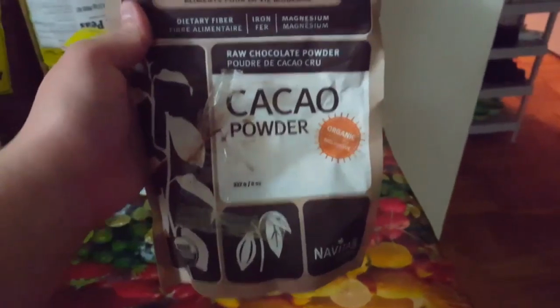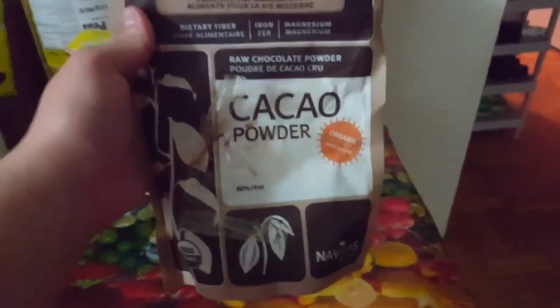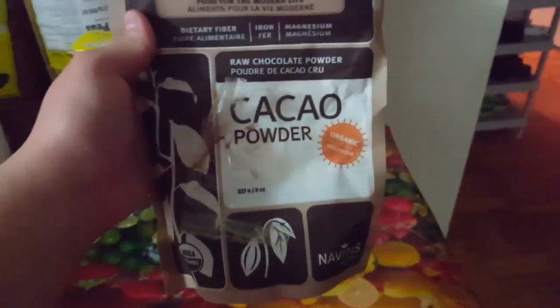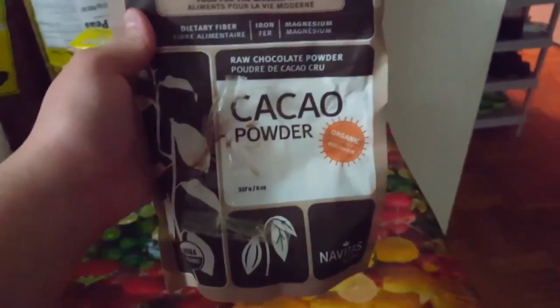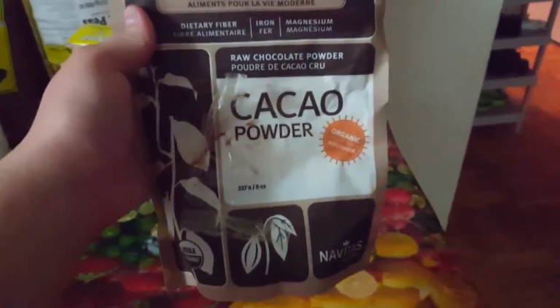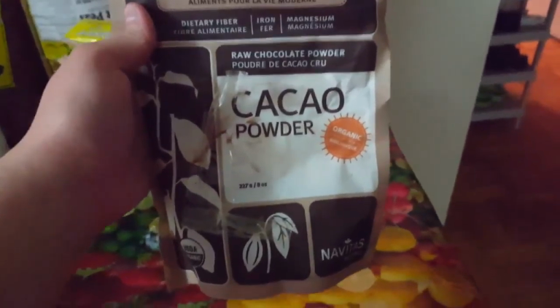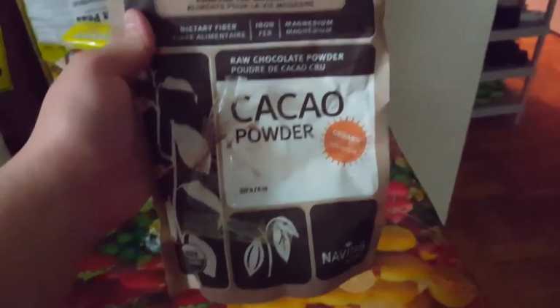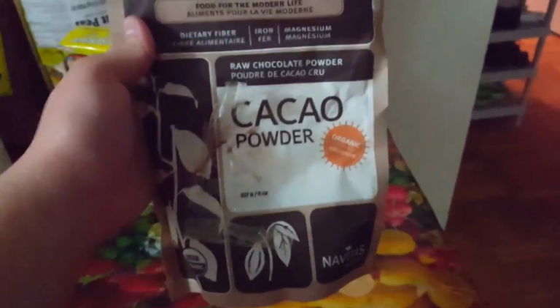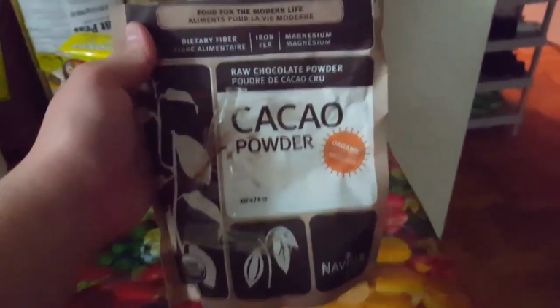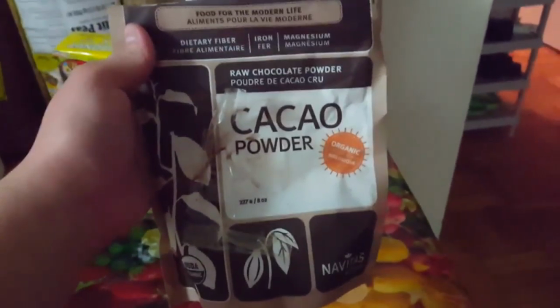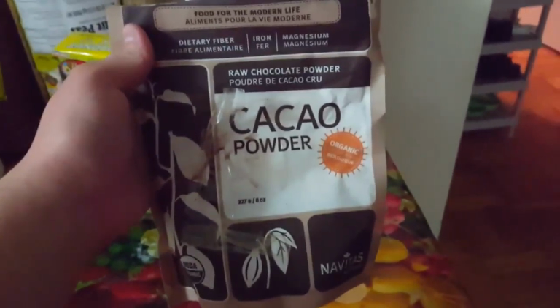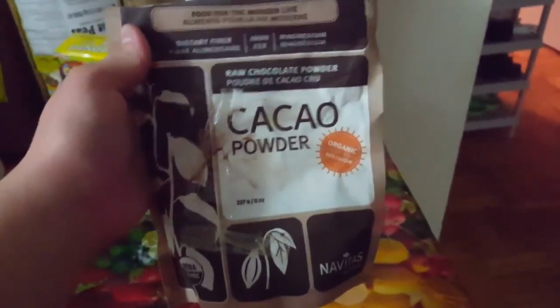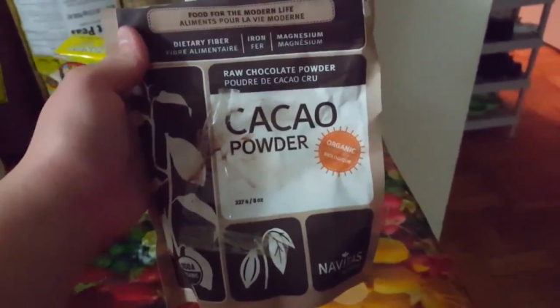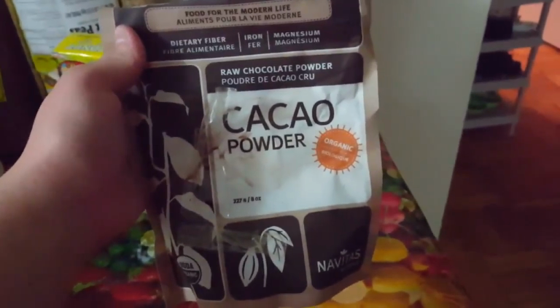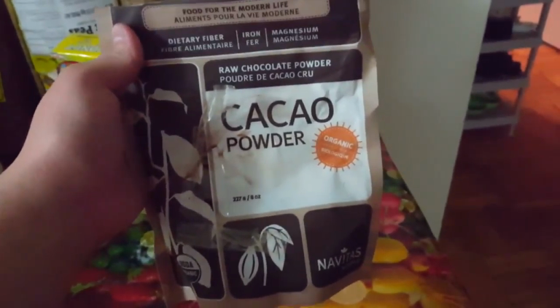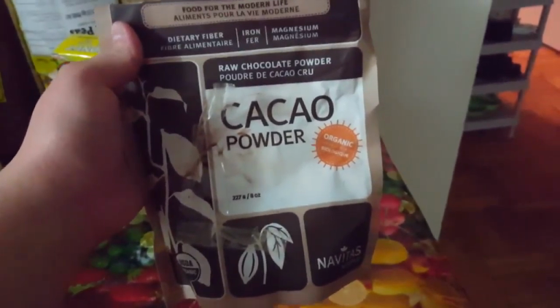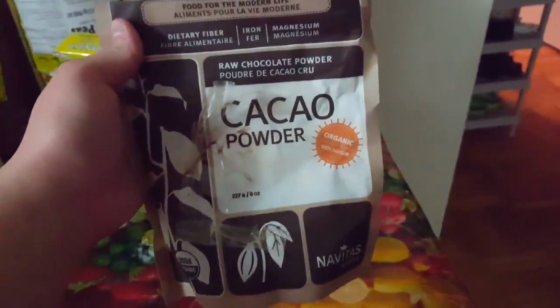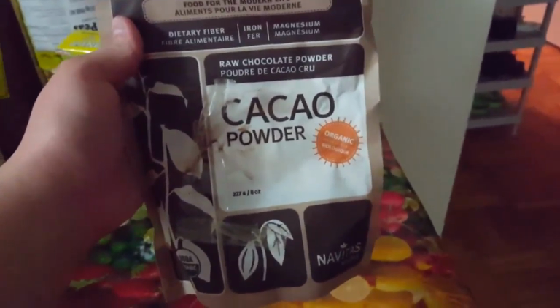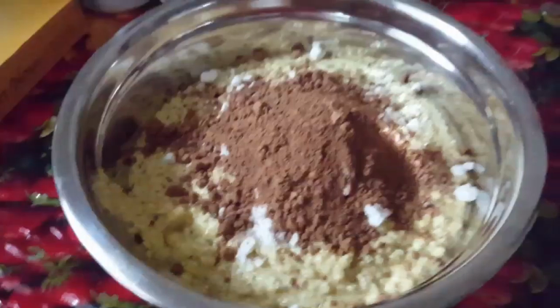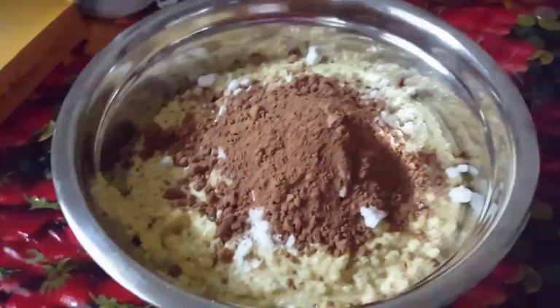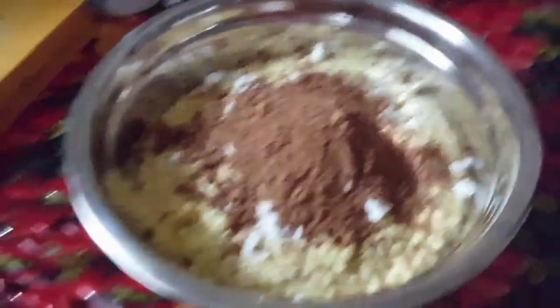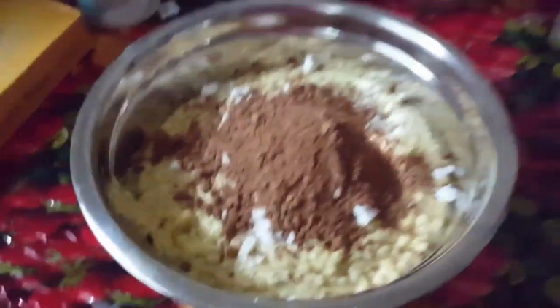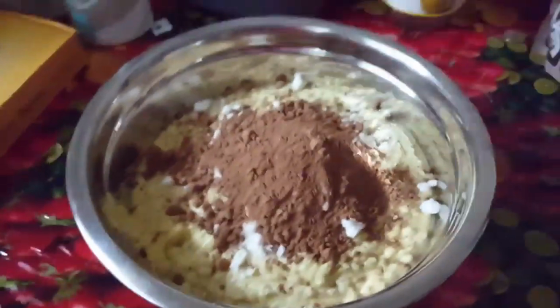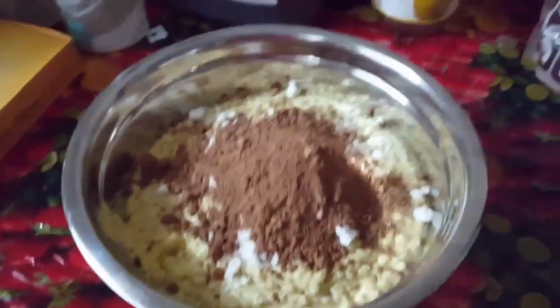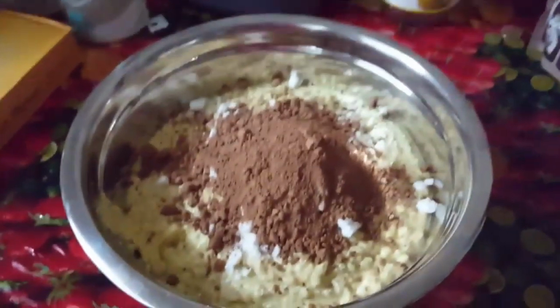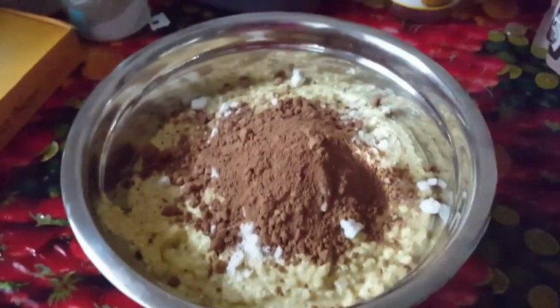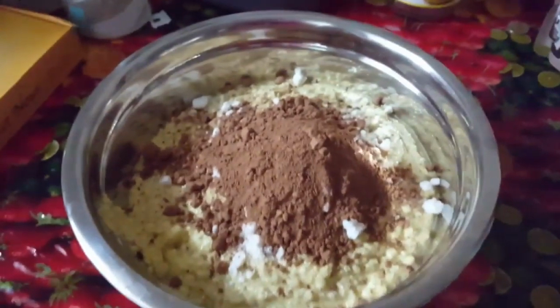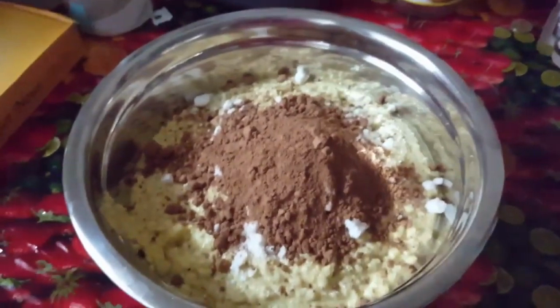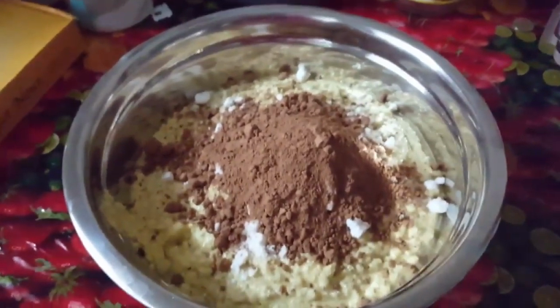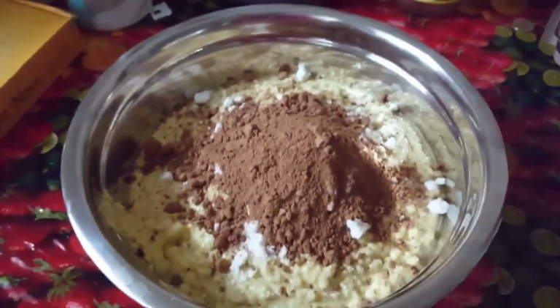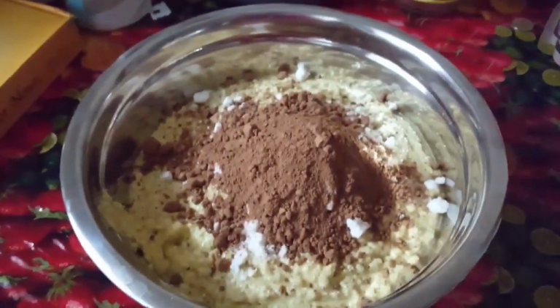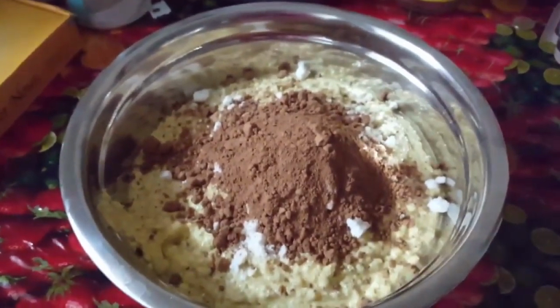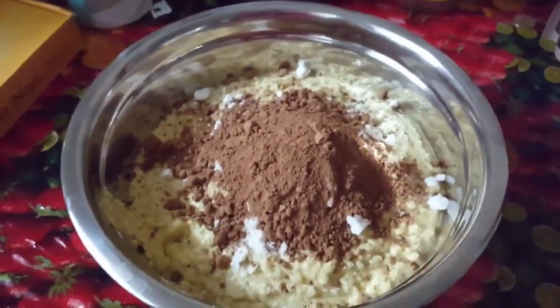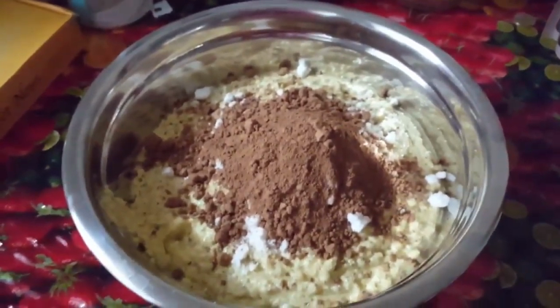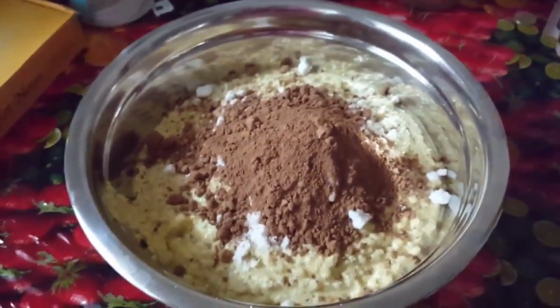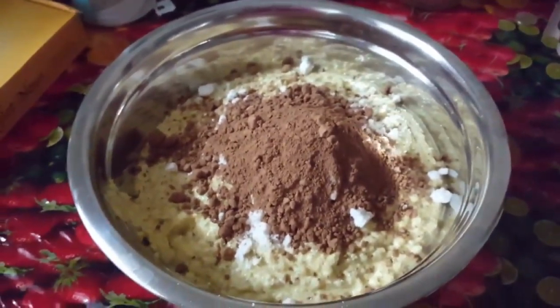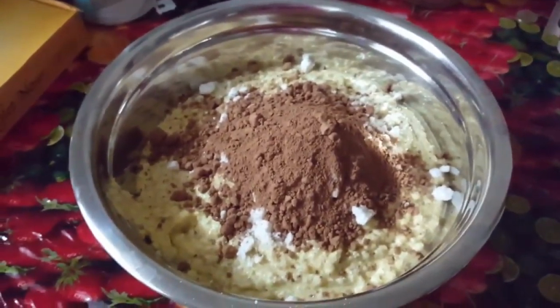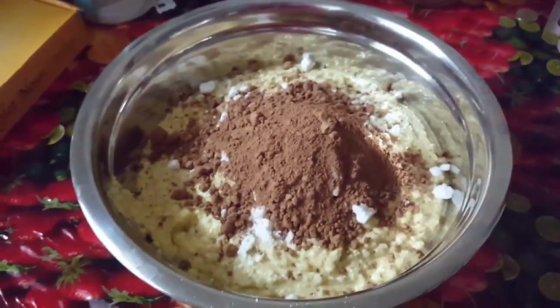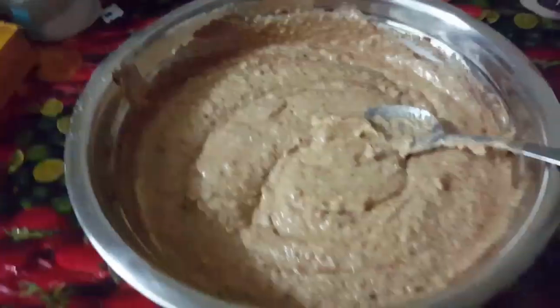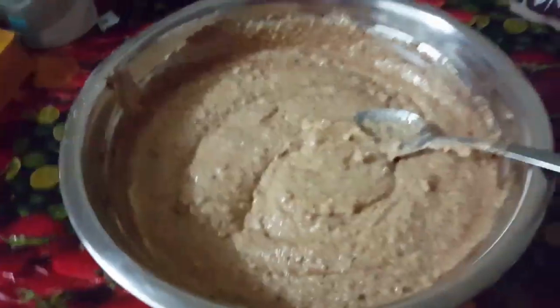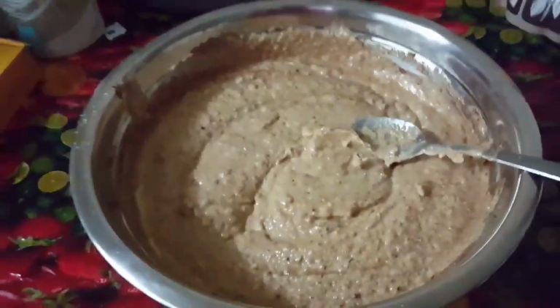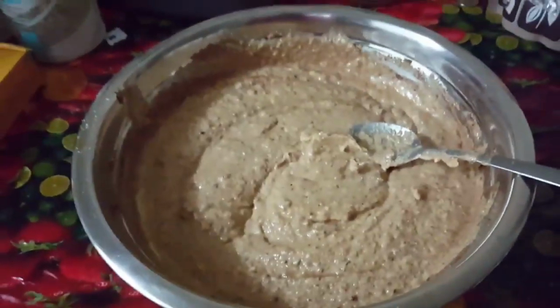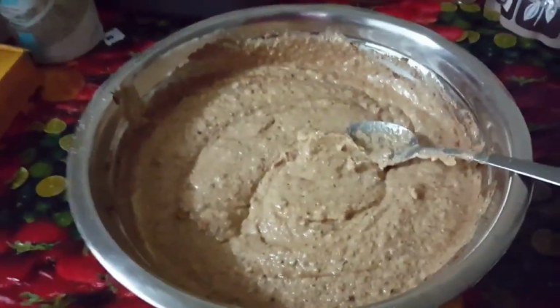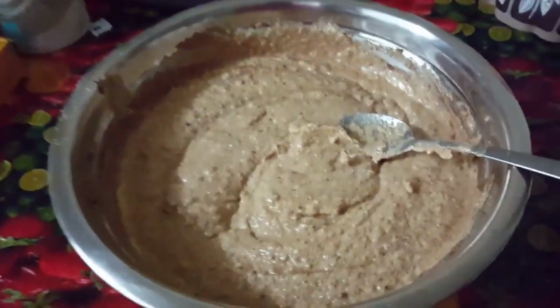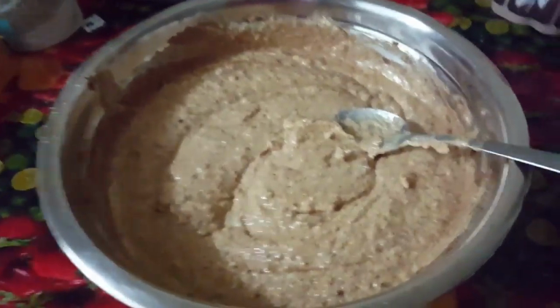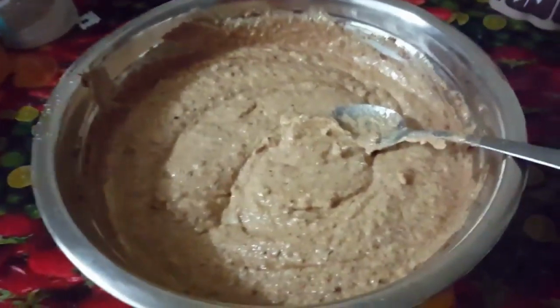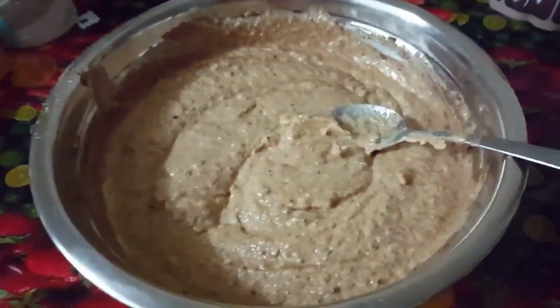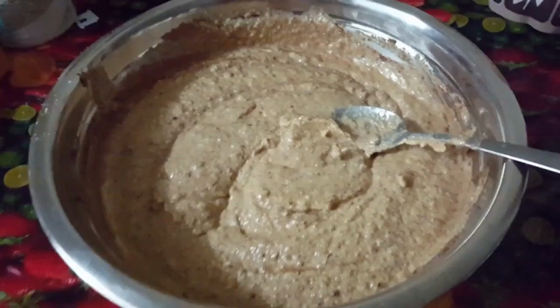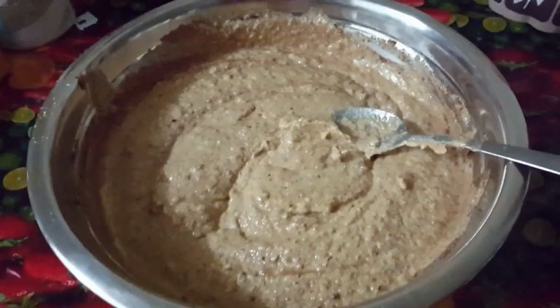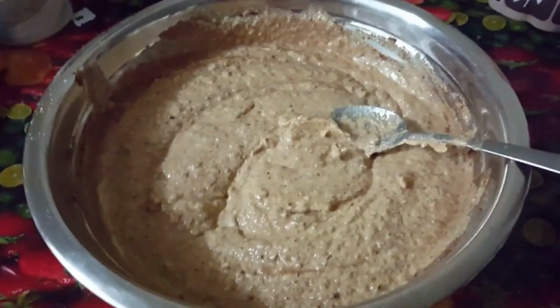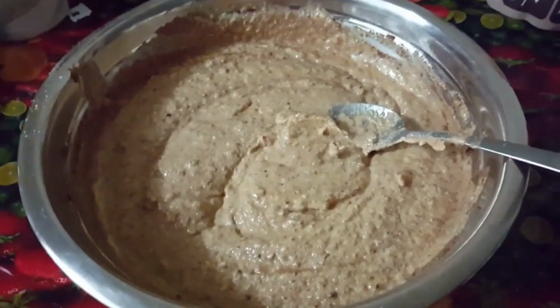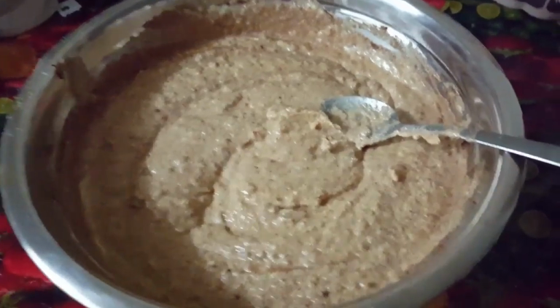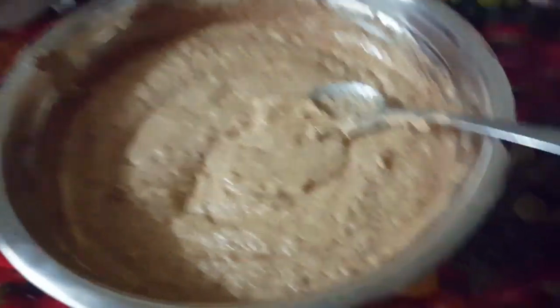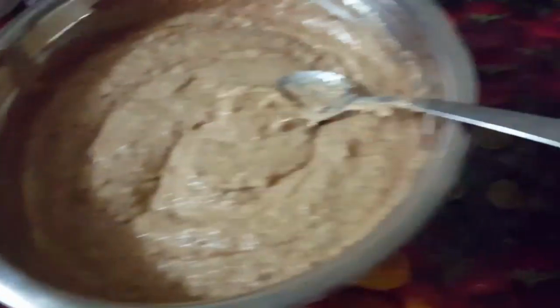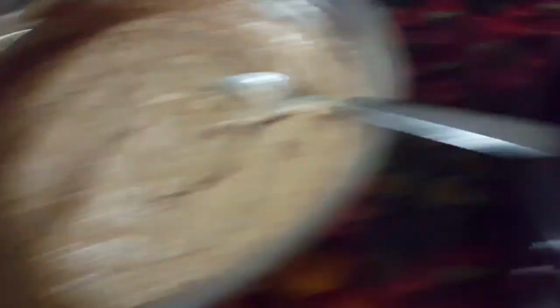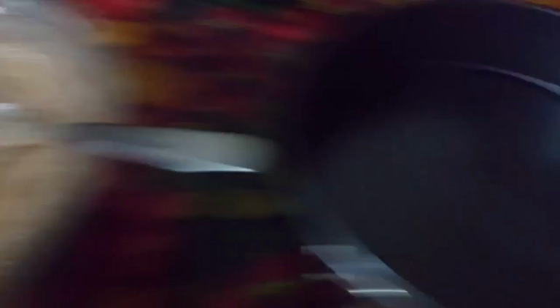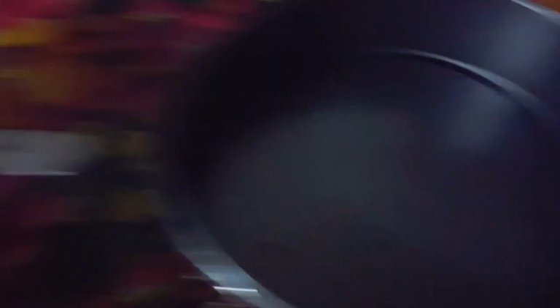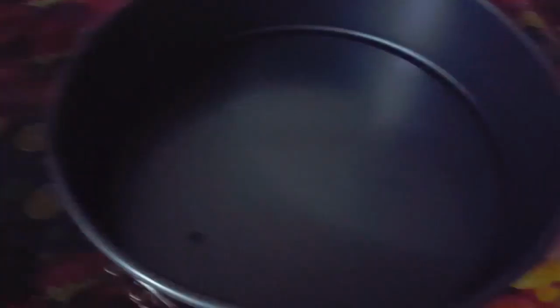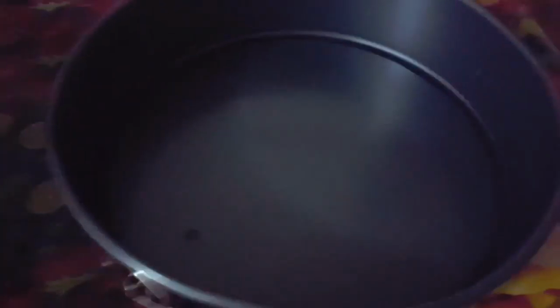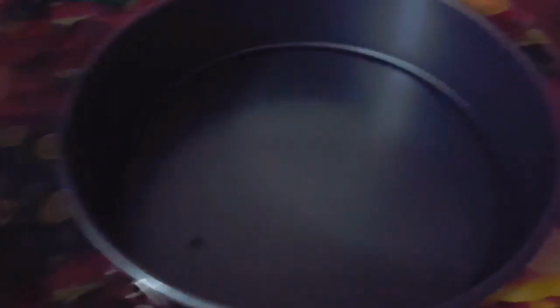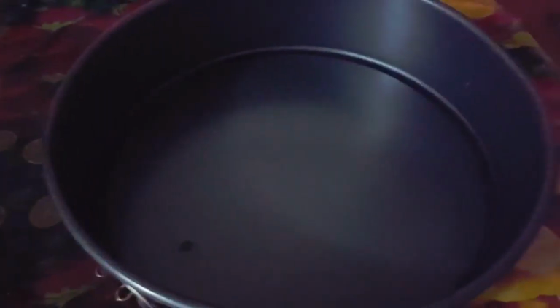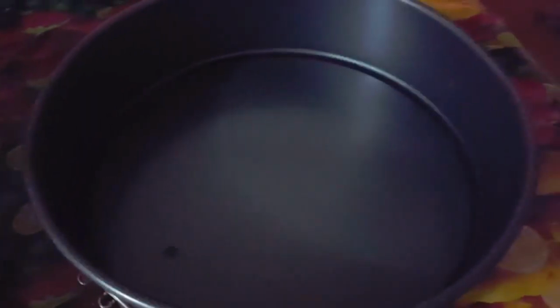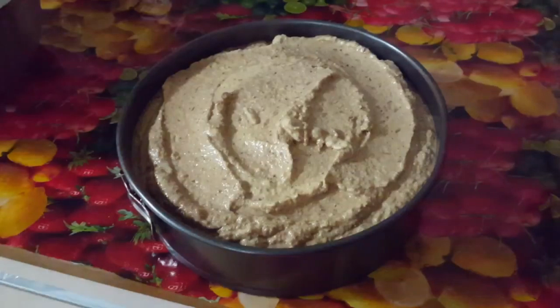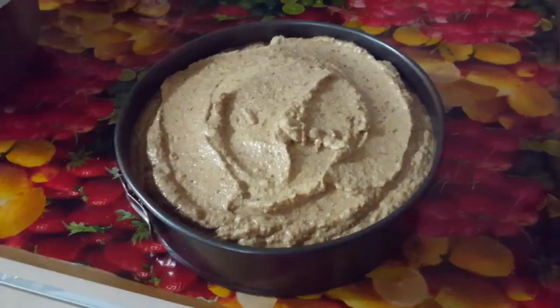For sure, add cacao powder. Now mix. Now pour it in a cake pan.